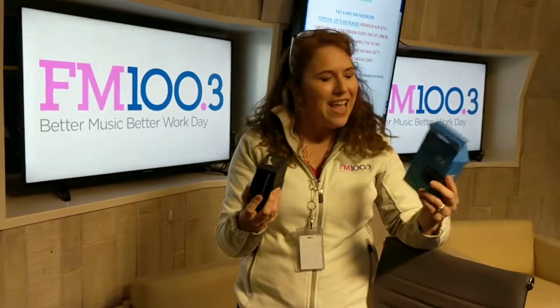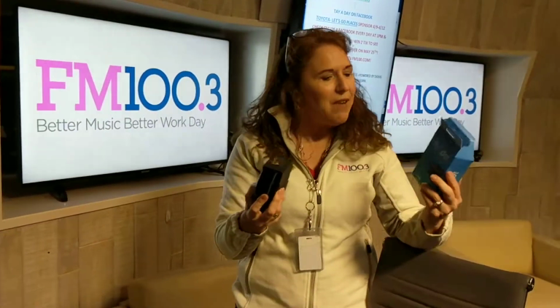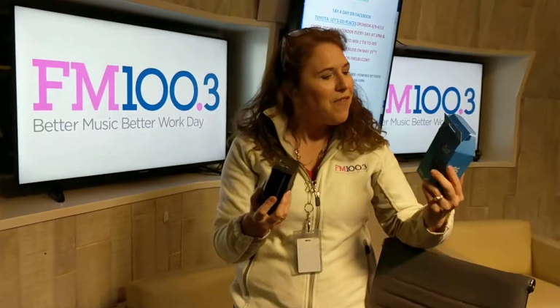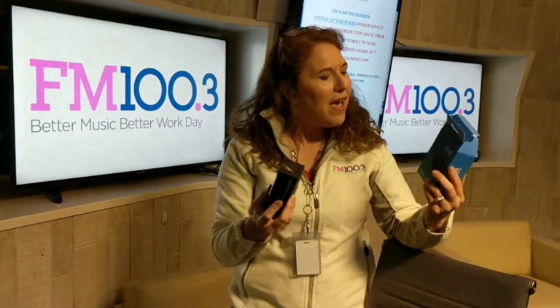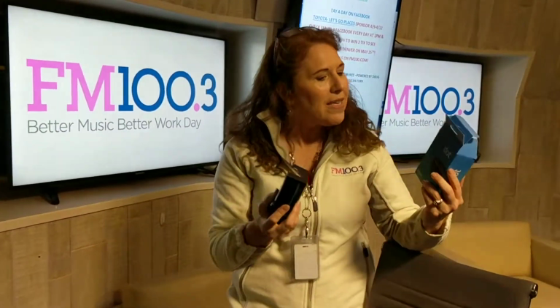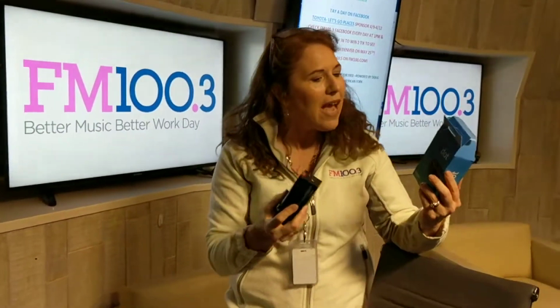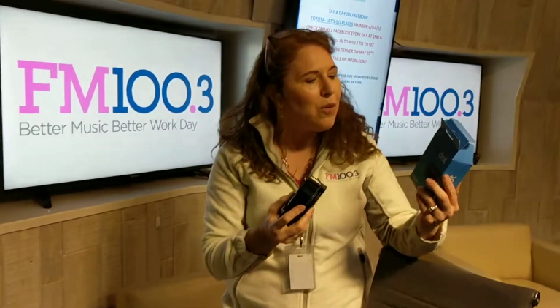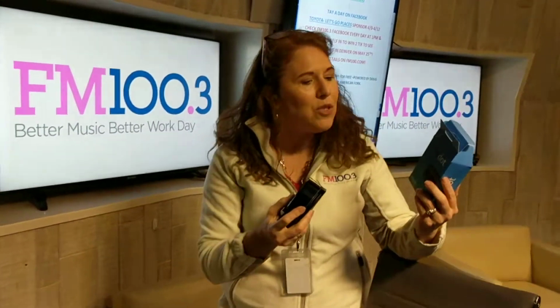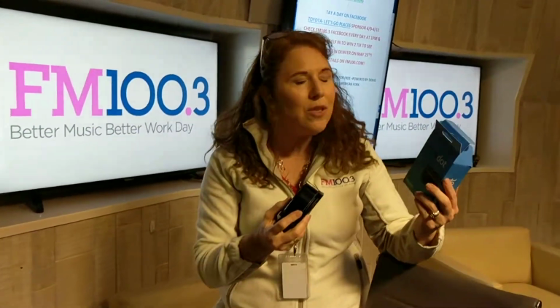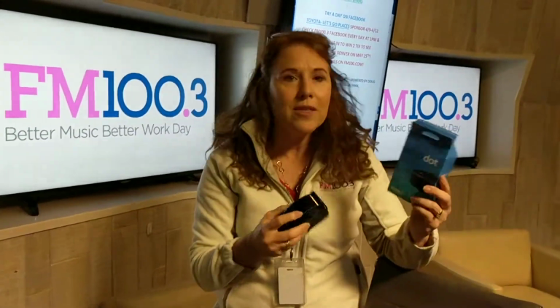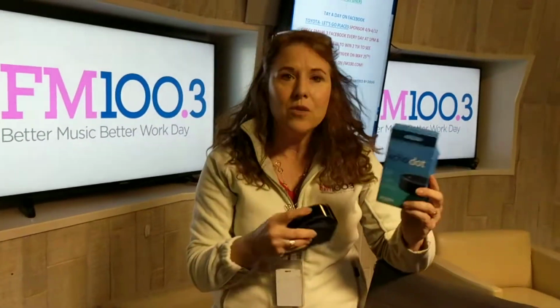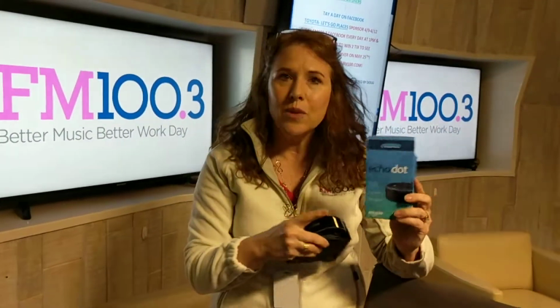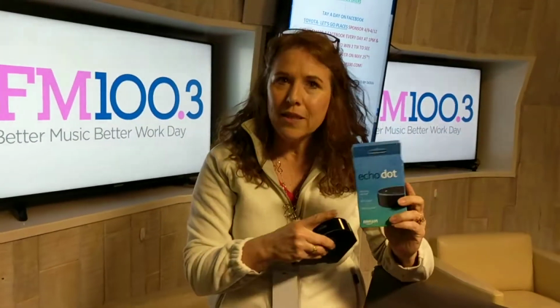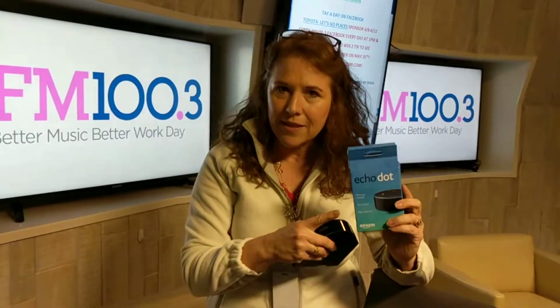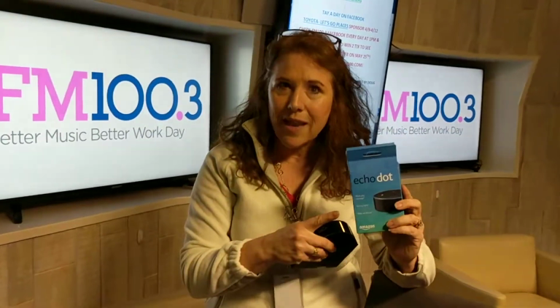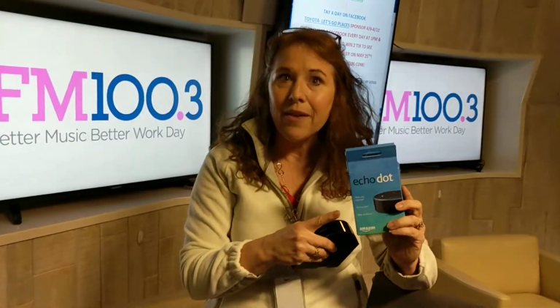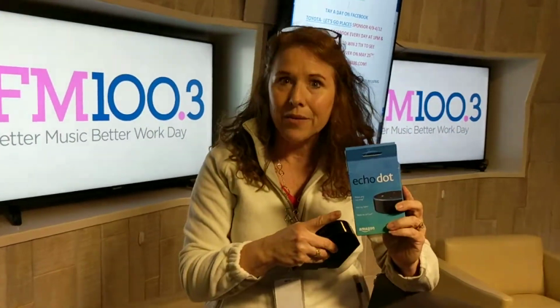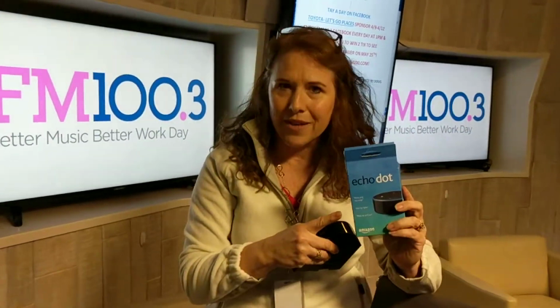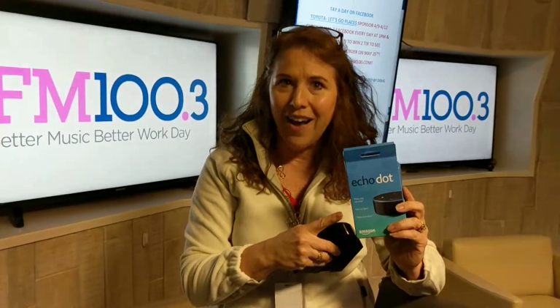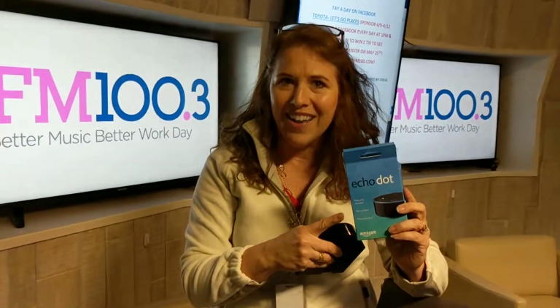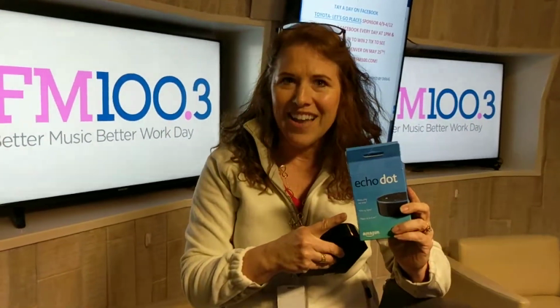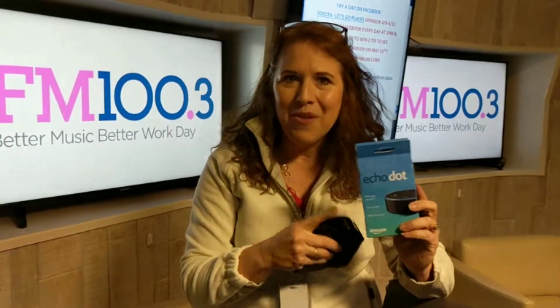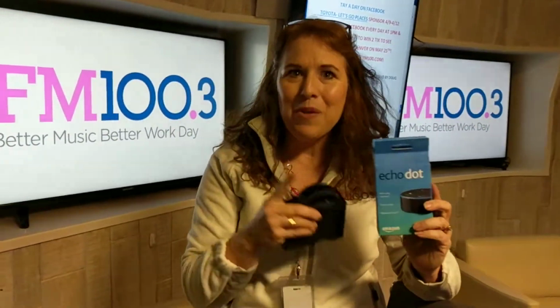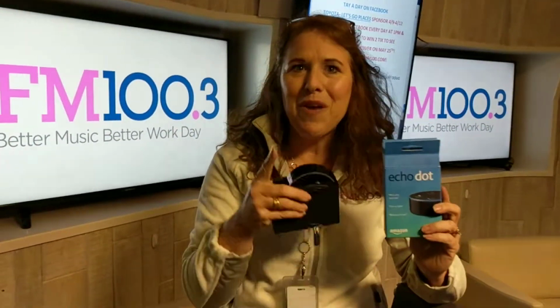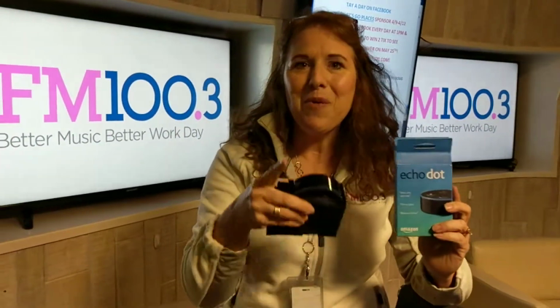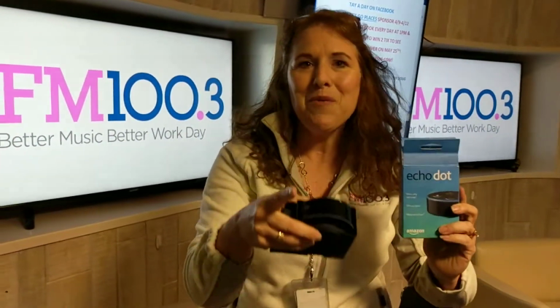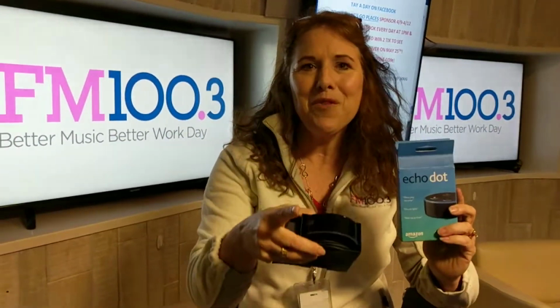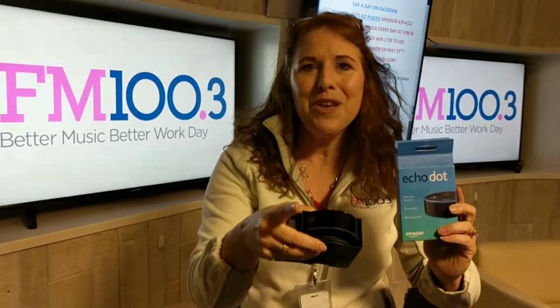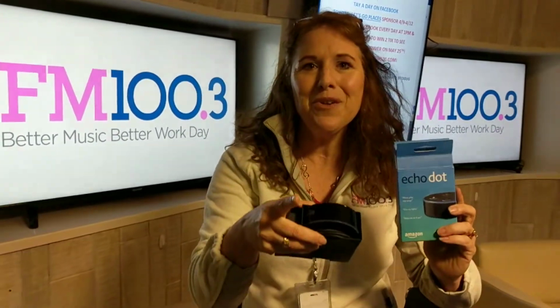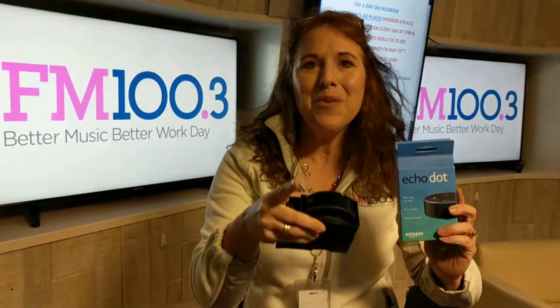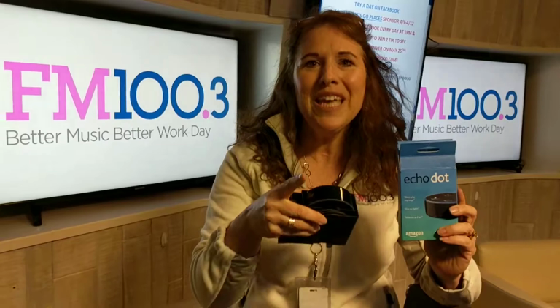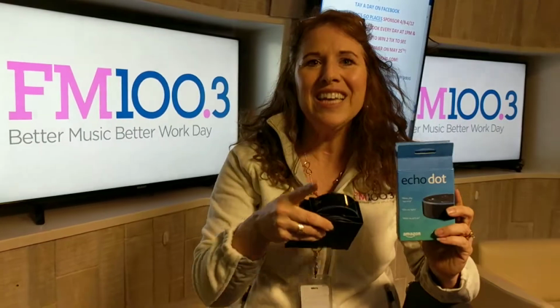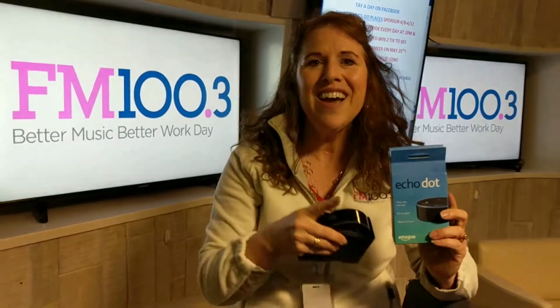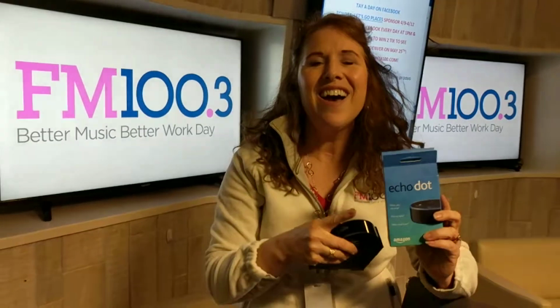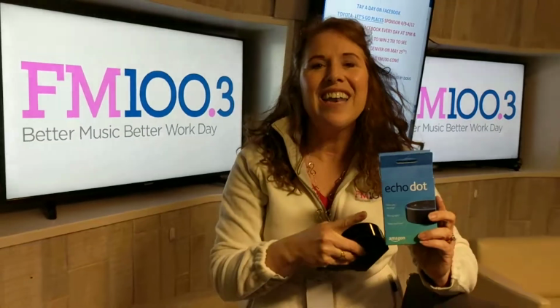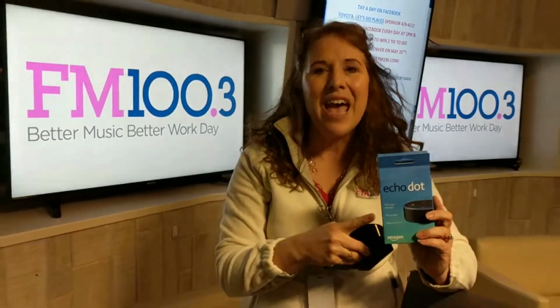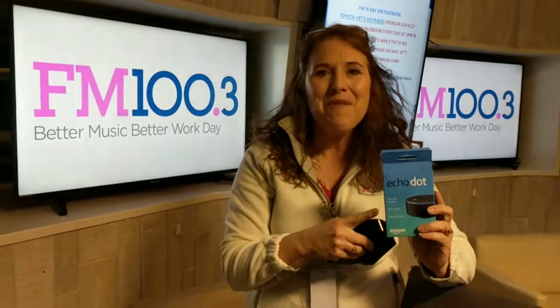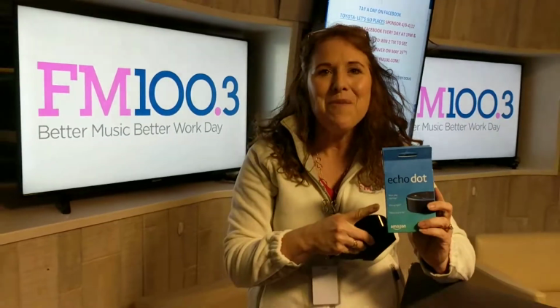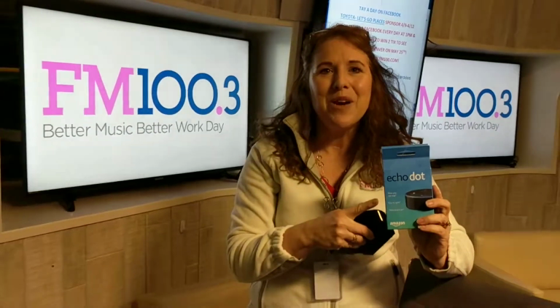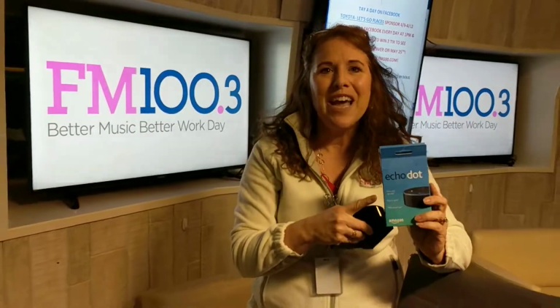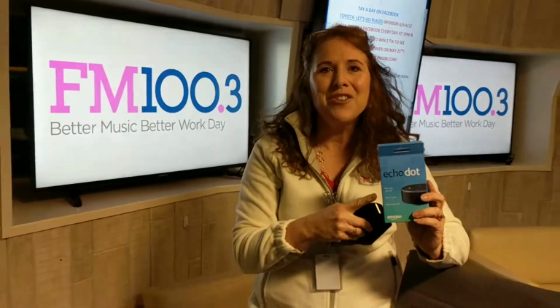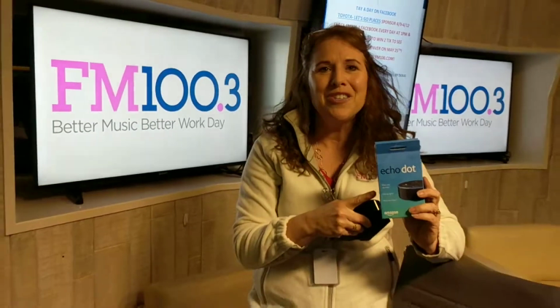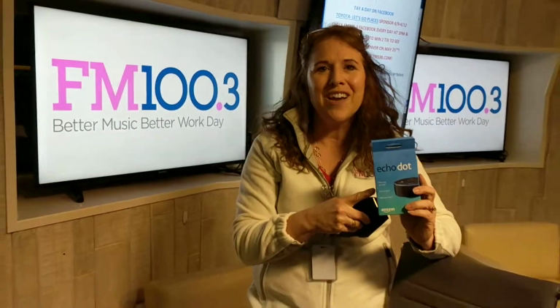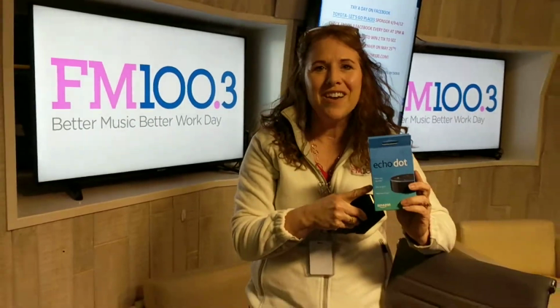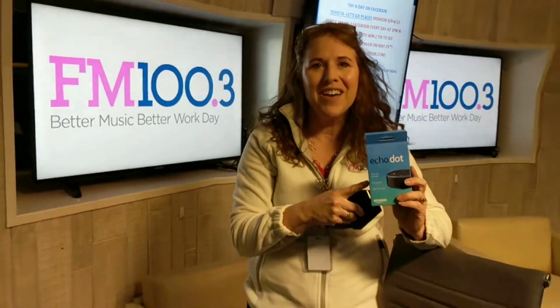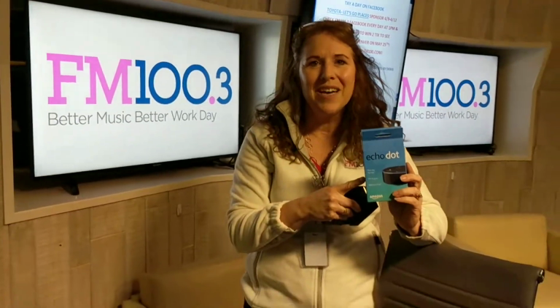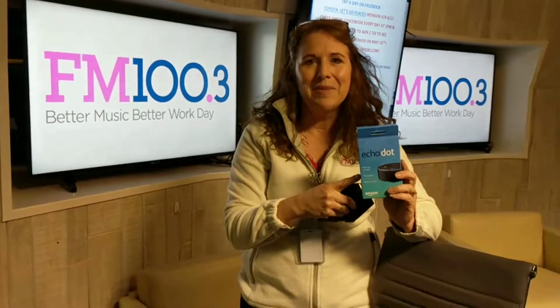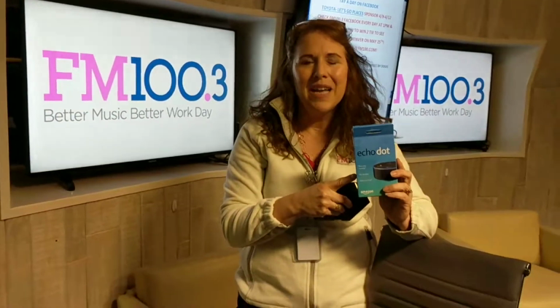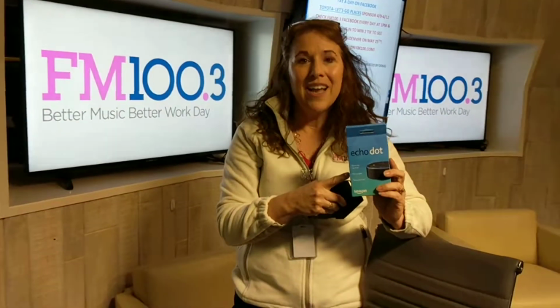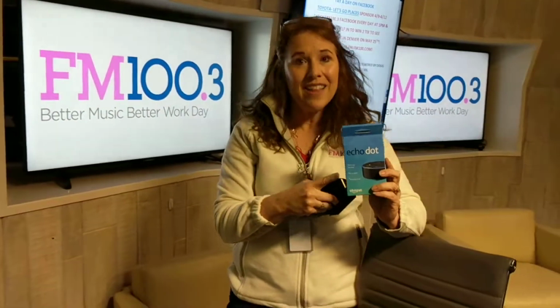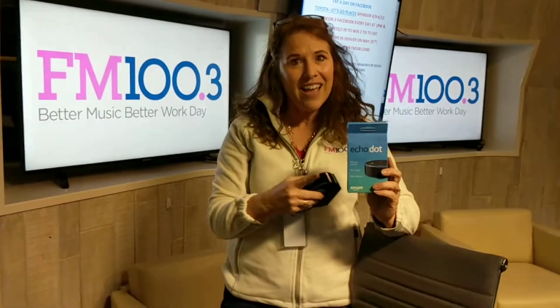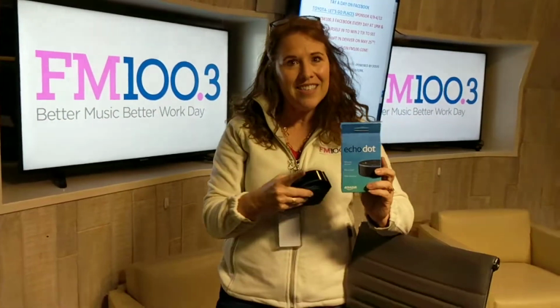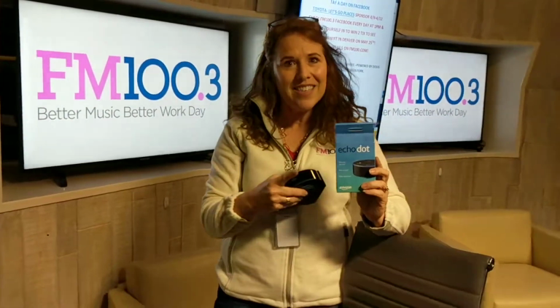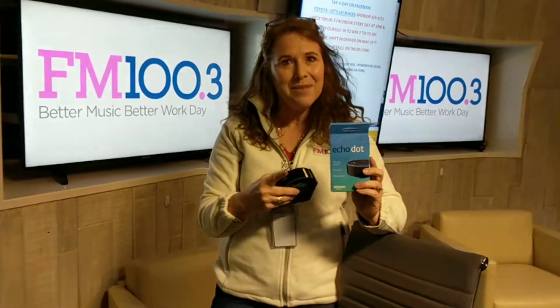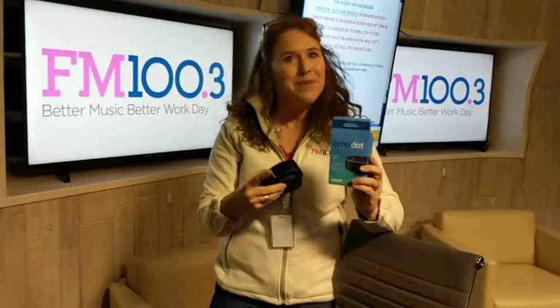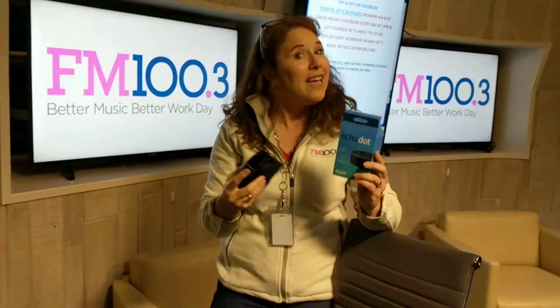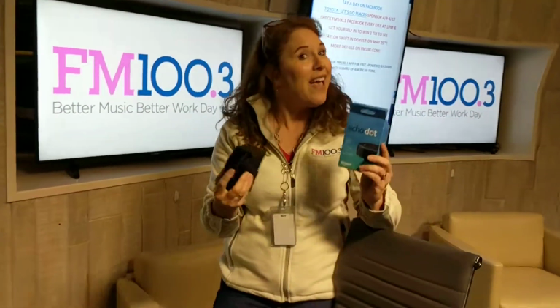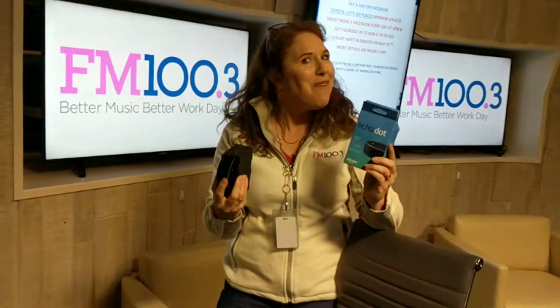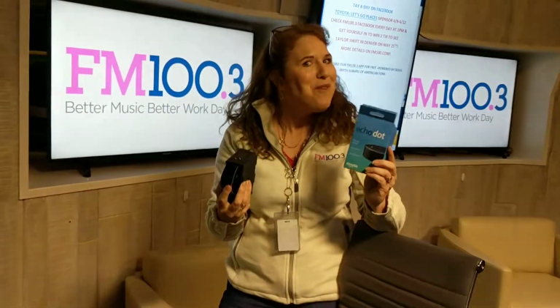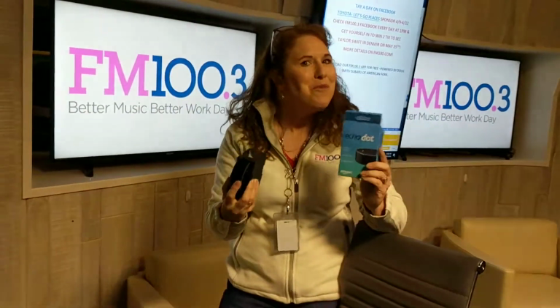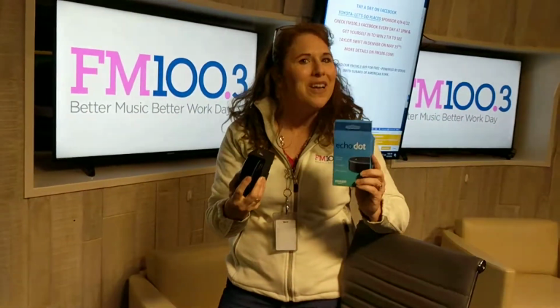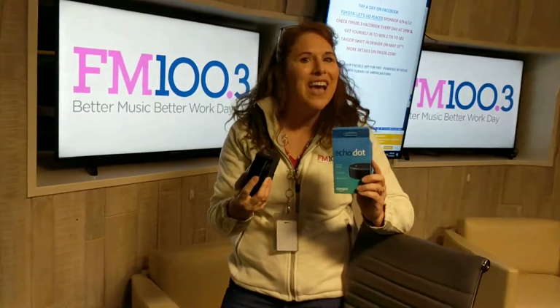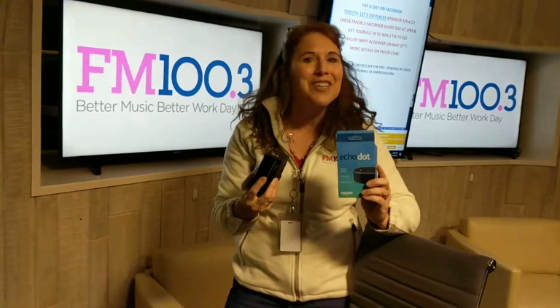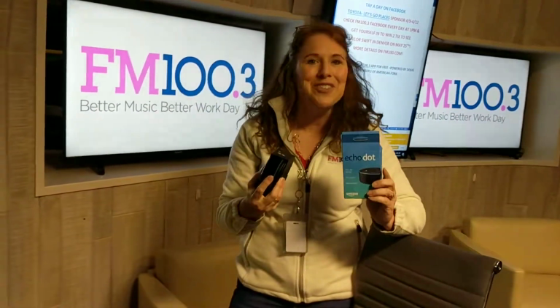In fact, how would you like to win this Echo Dot? We've got one for you to win on FM100.com. Alexa, play FM 100.